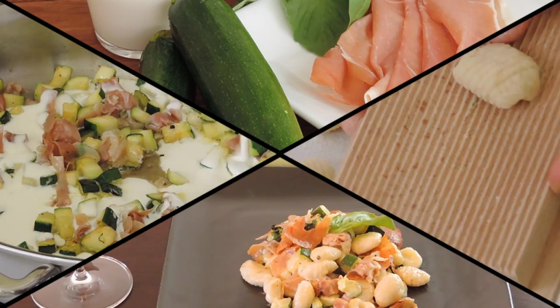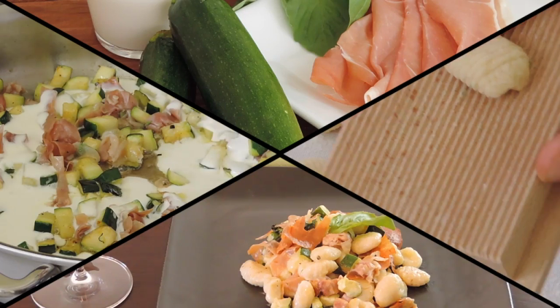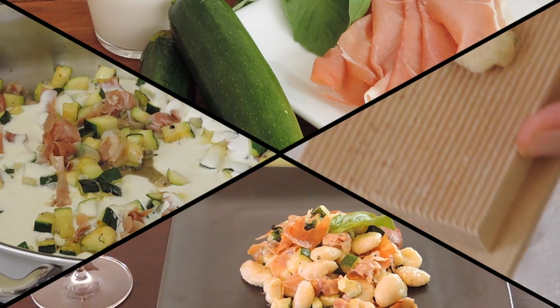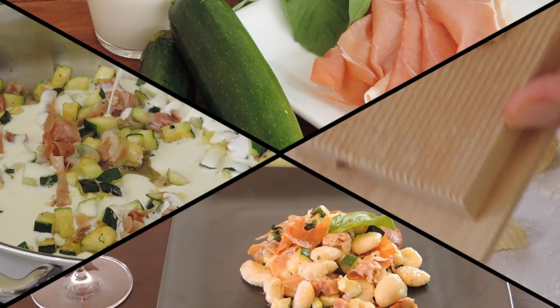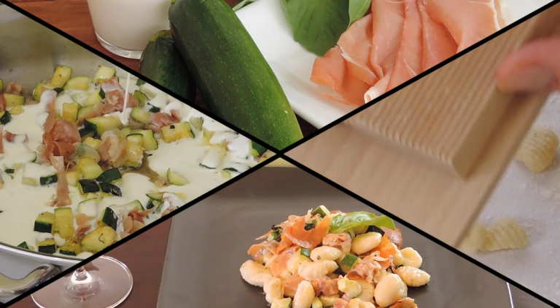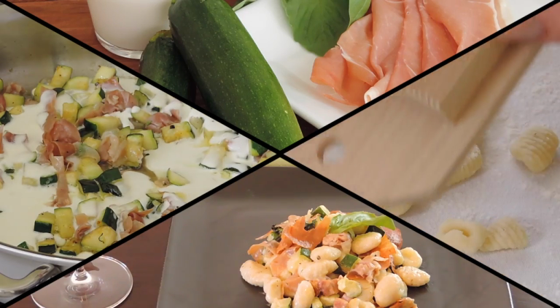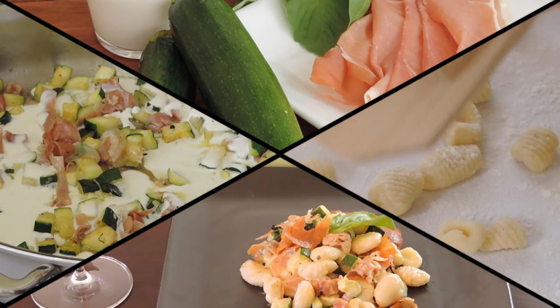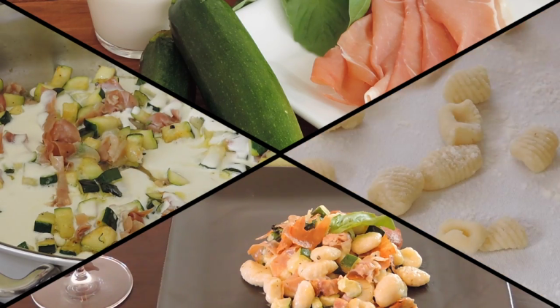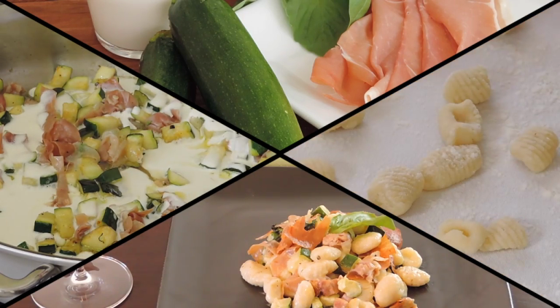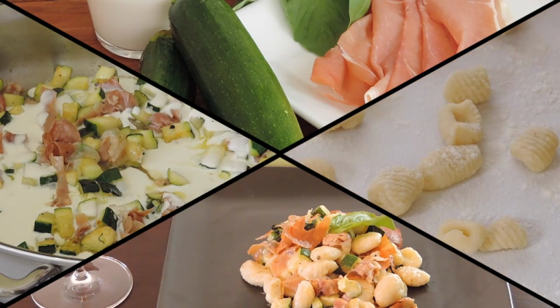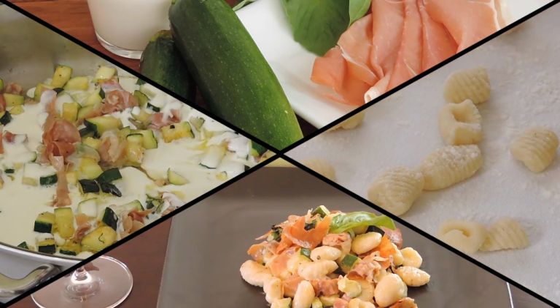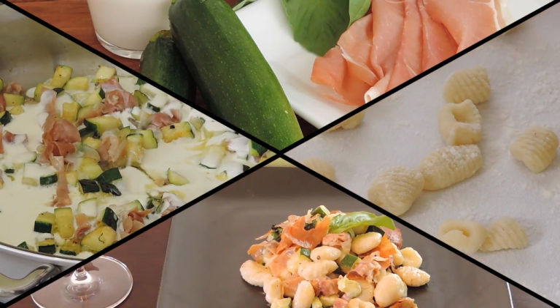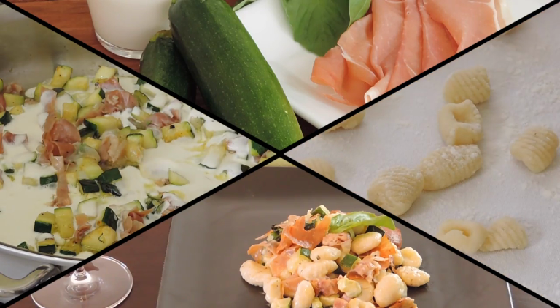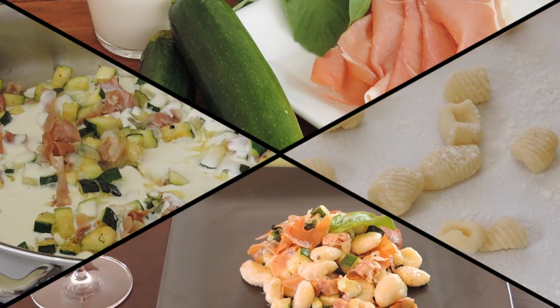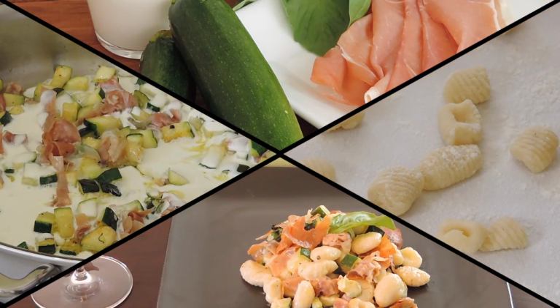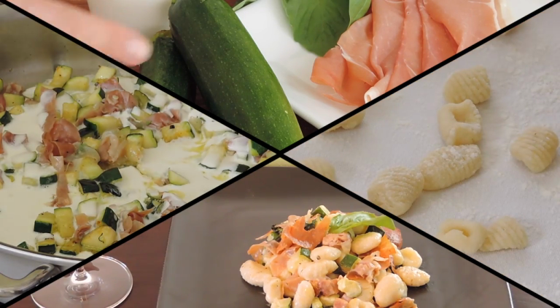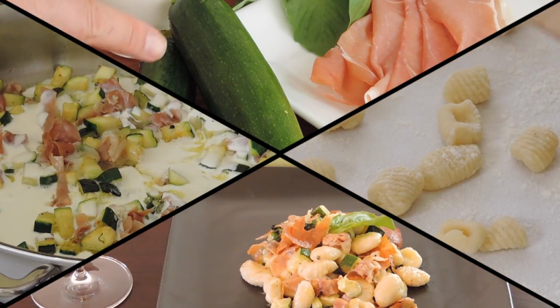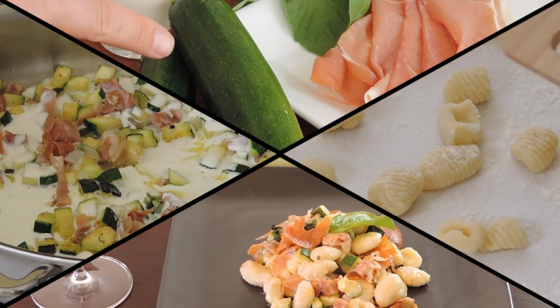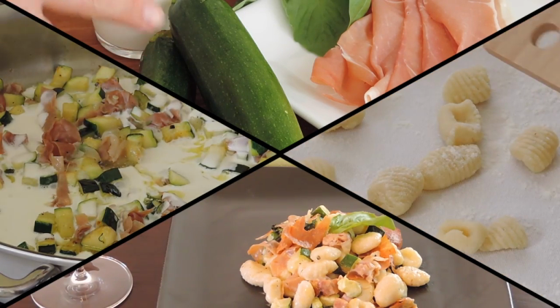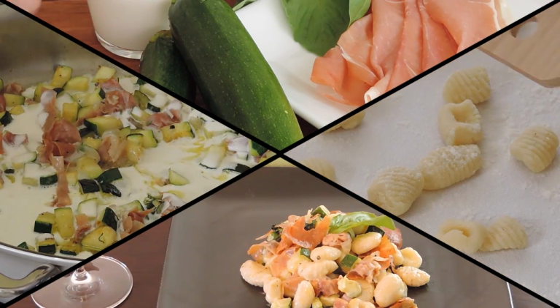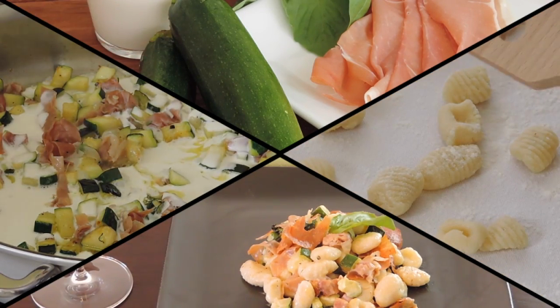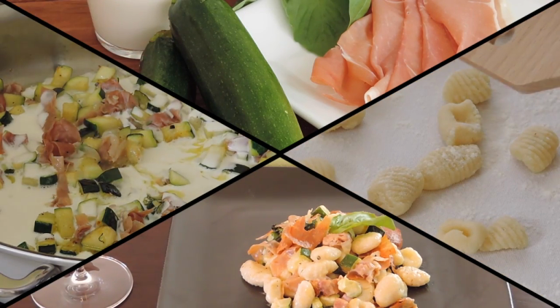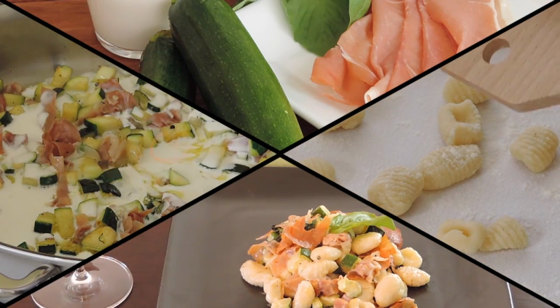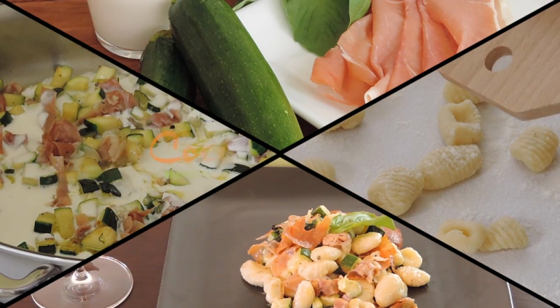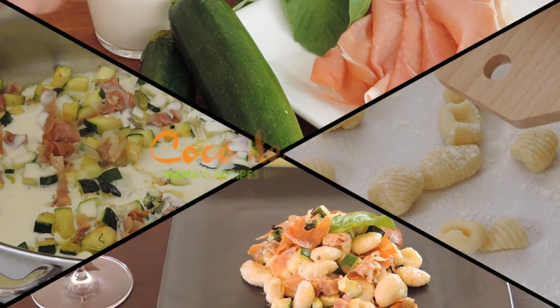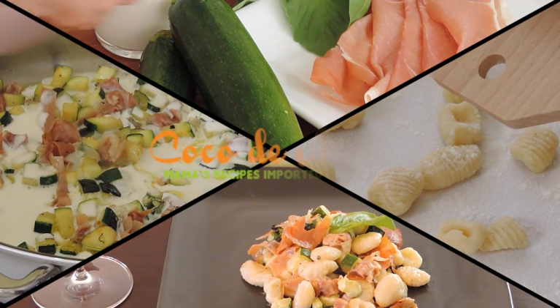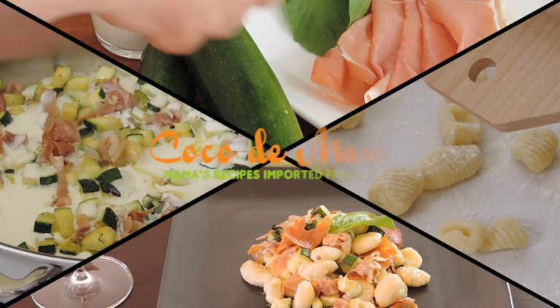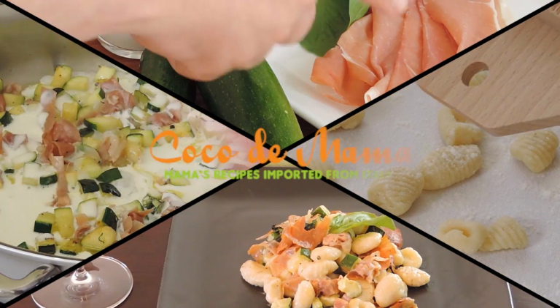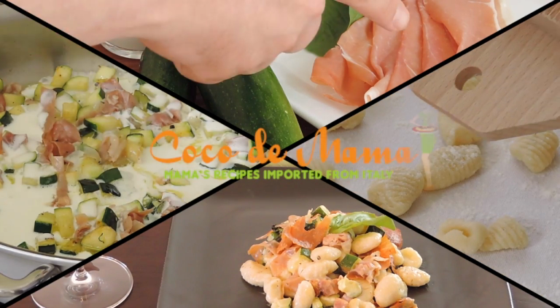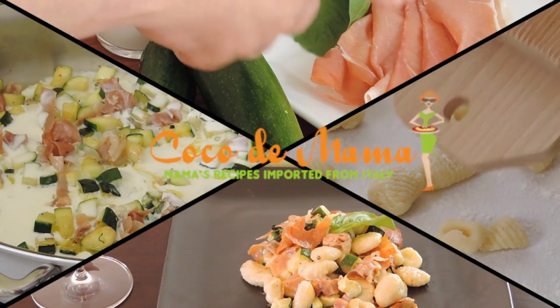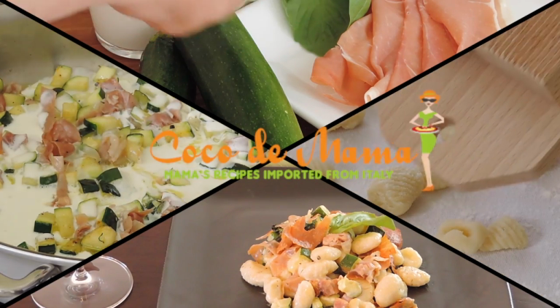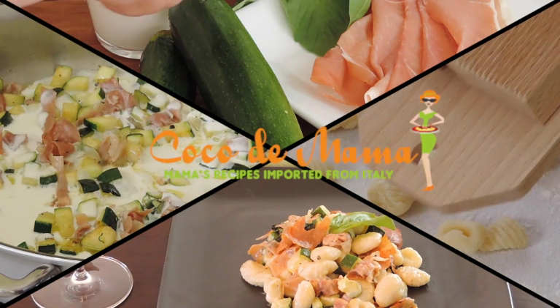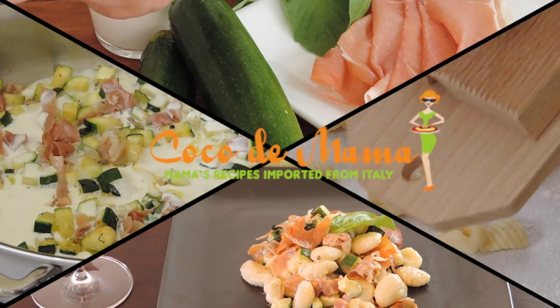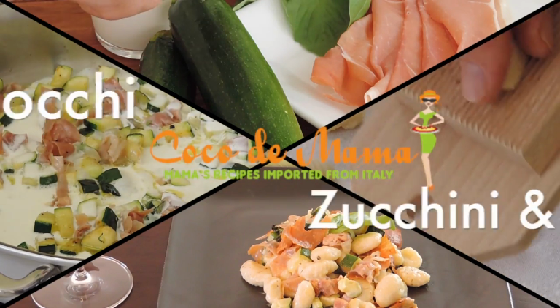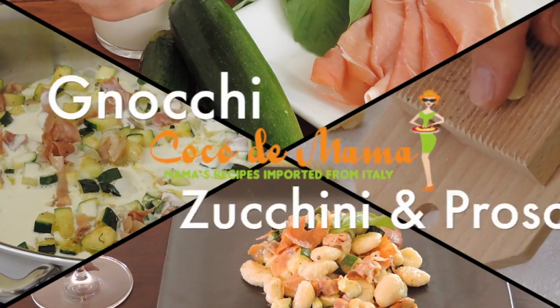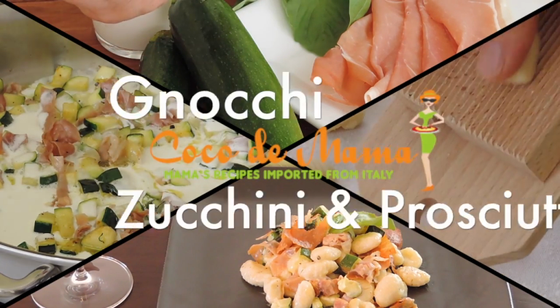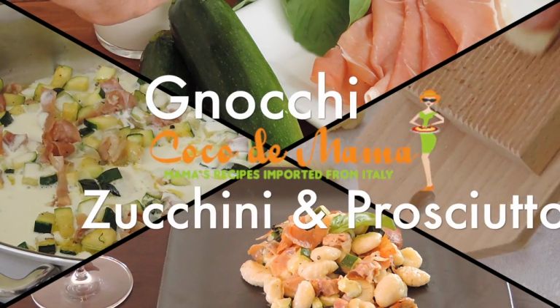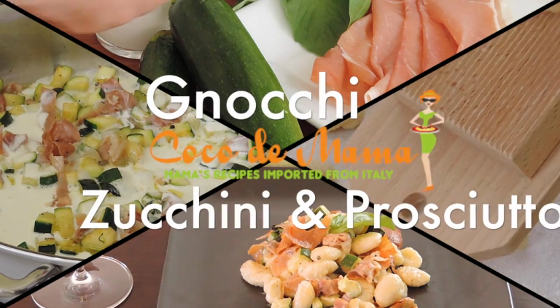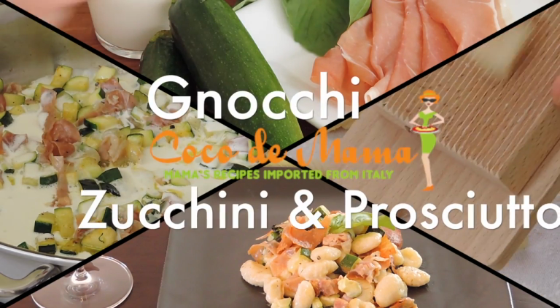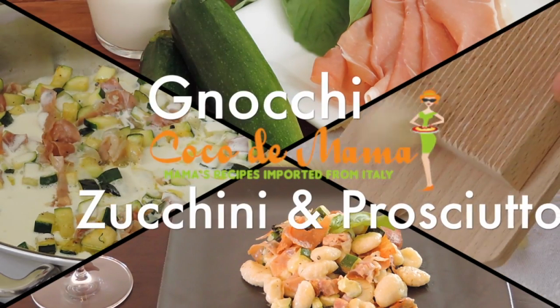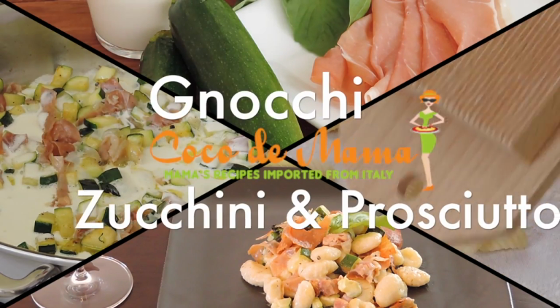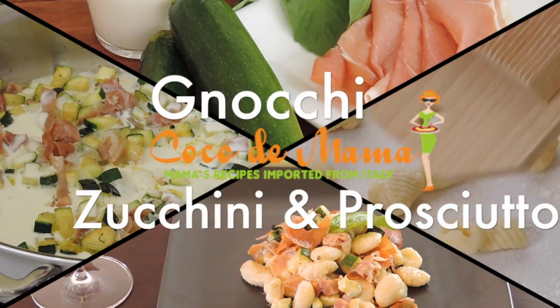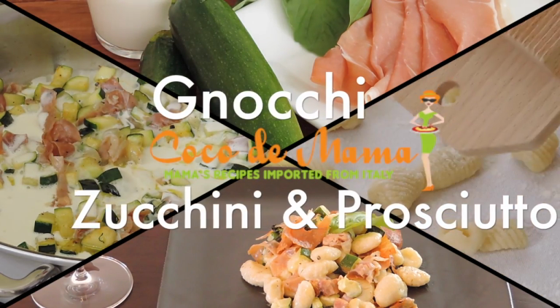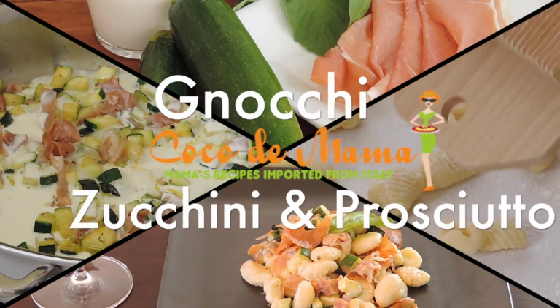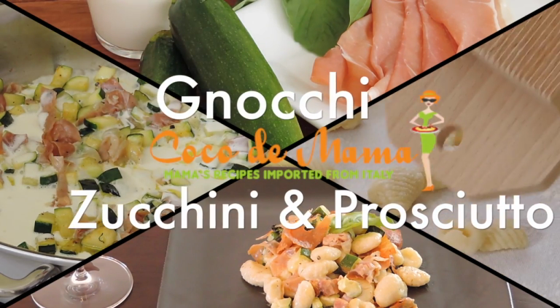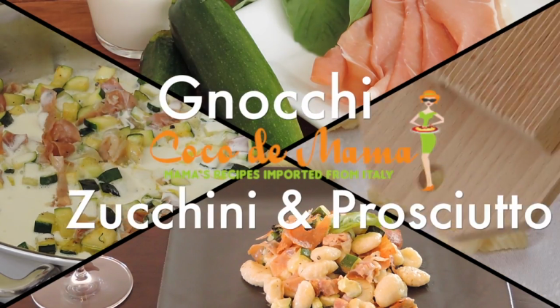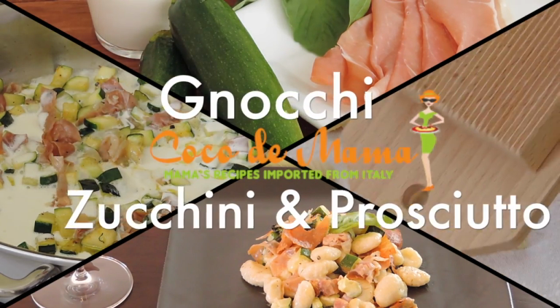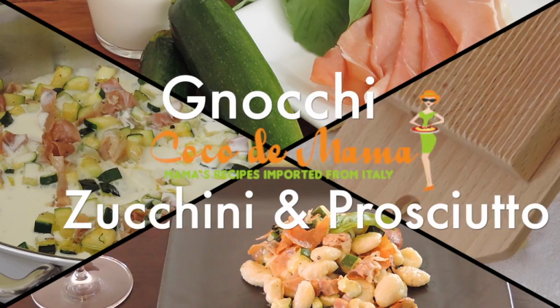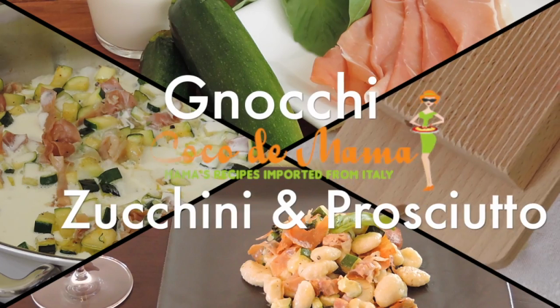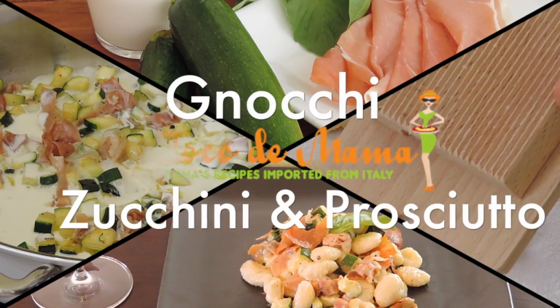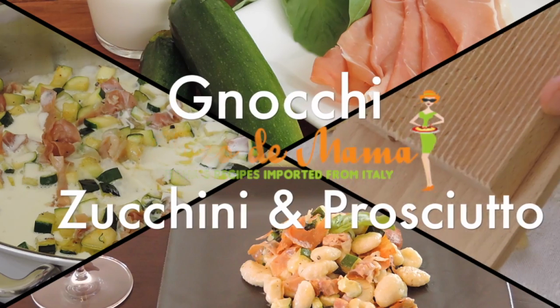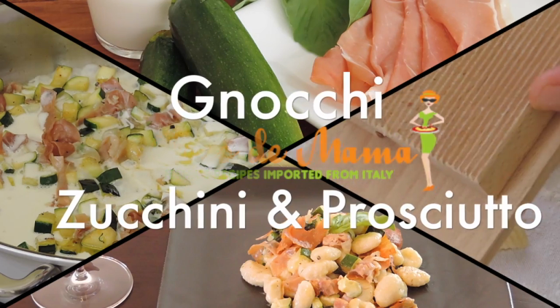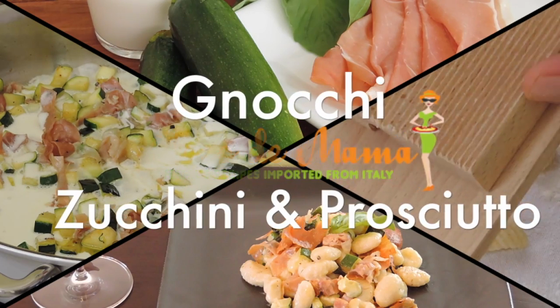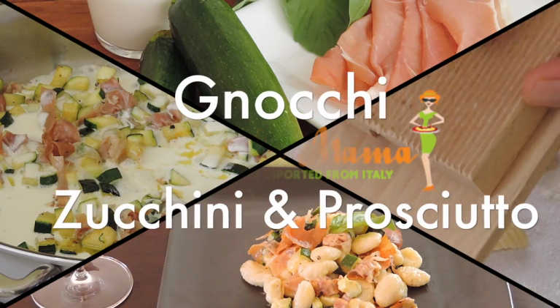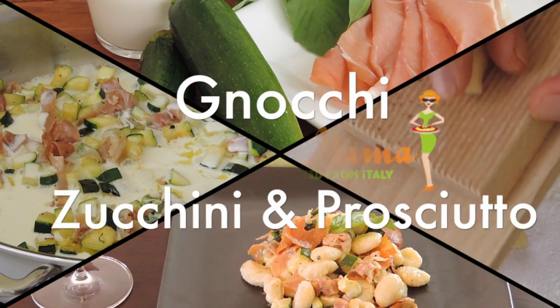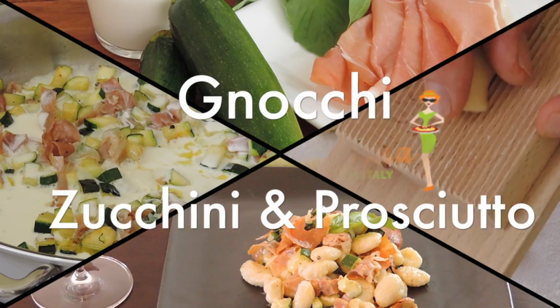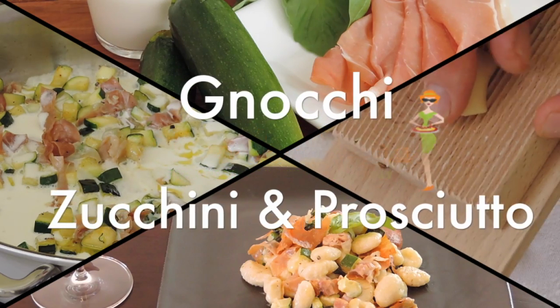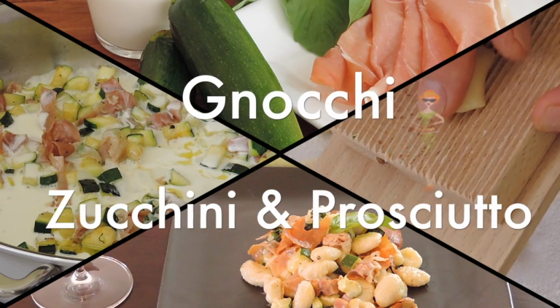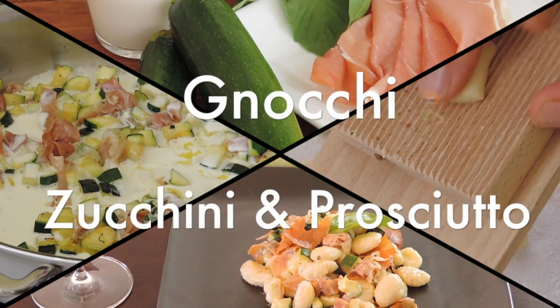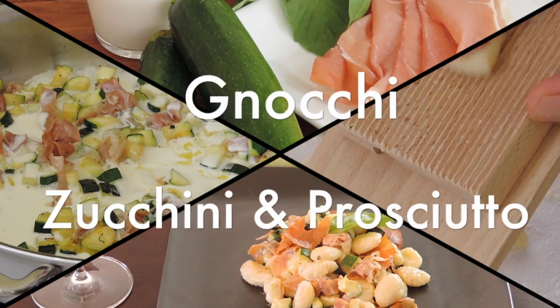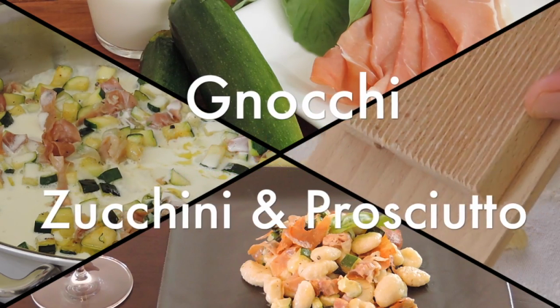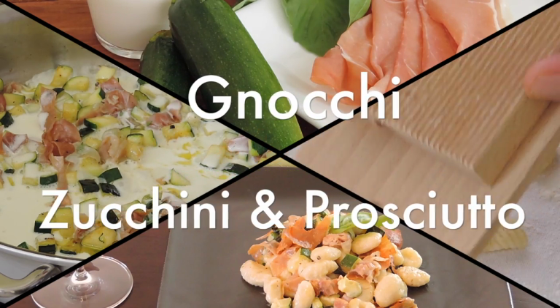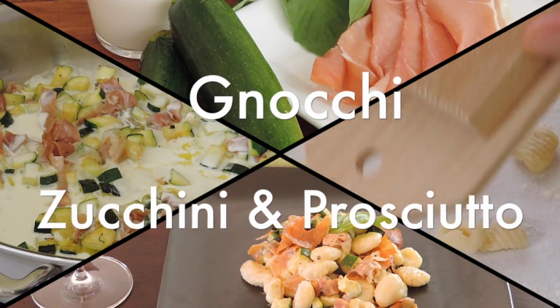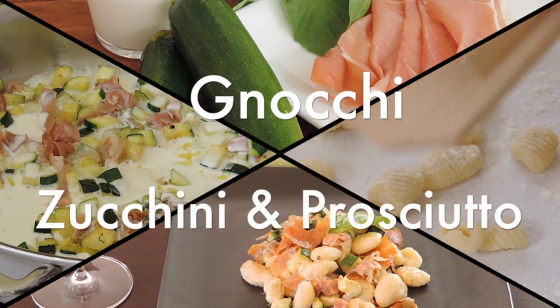This is Francesco and this is Coco de Mamma. Today I'm going to show you how to make gnocchi with zucchini and prosciutto.